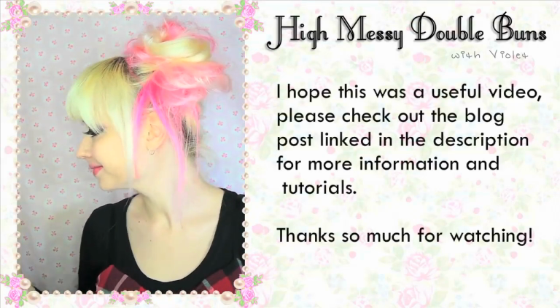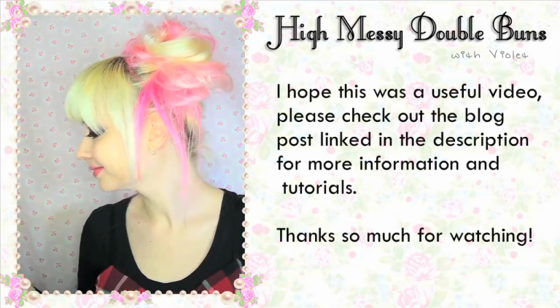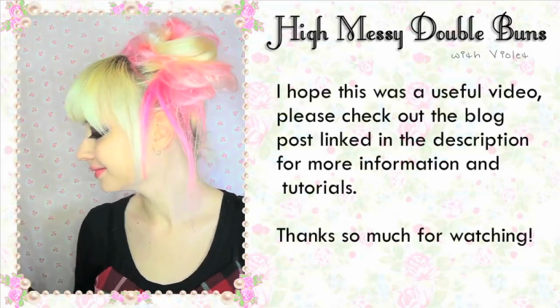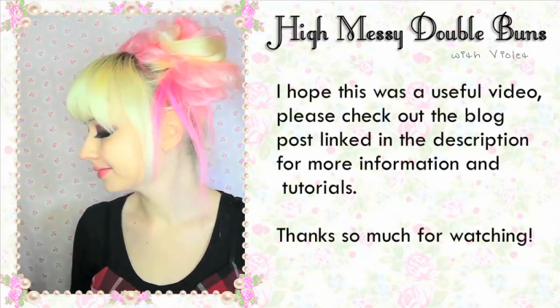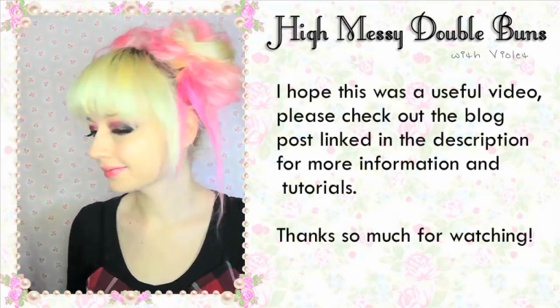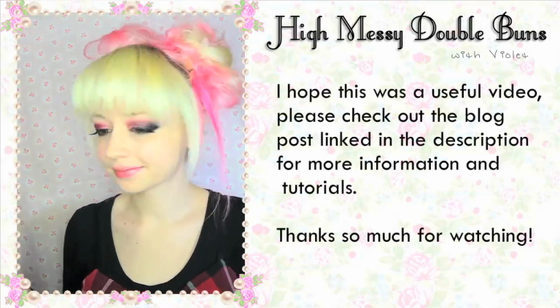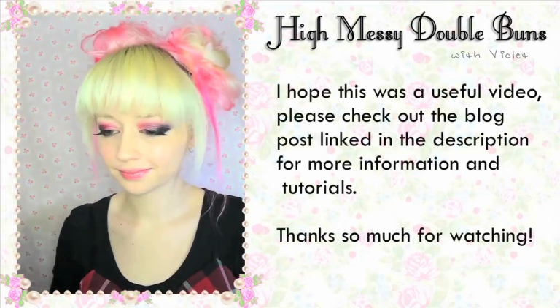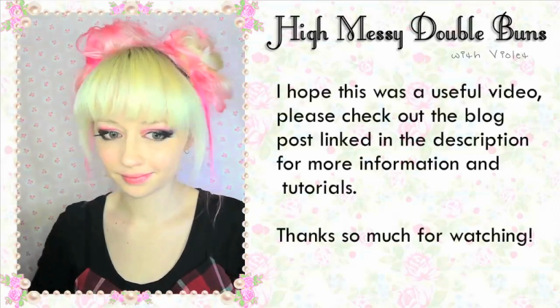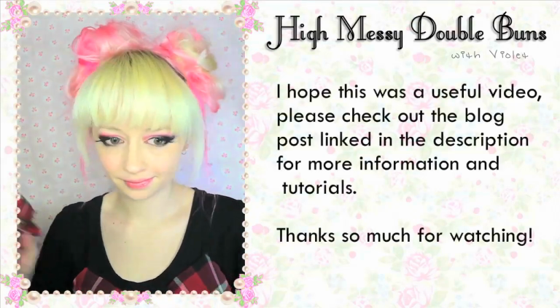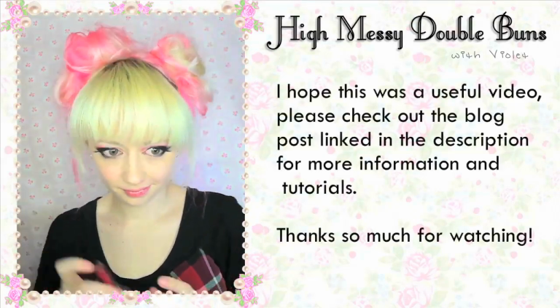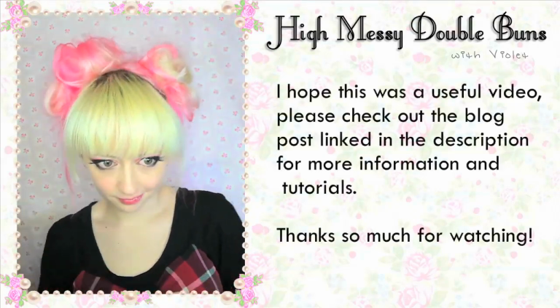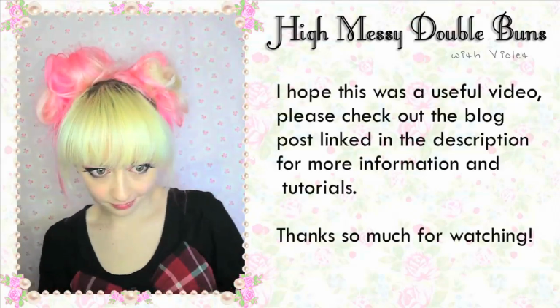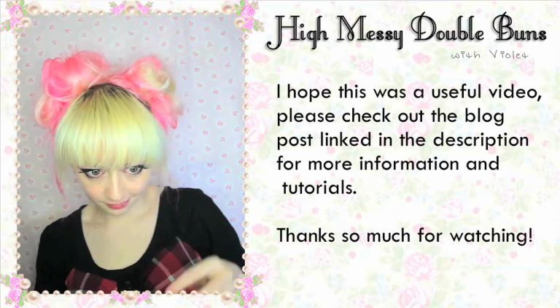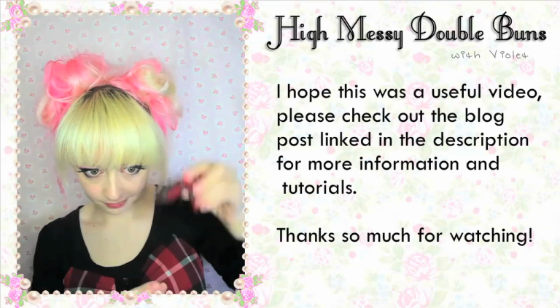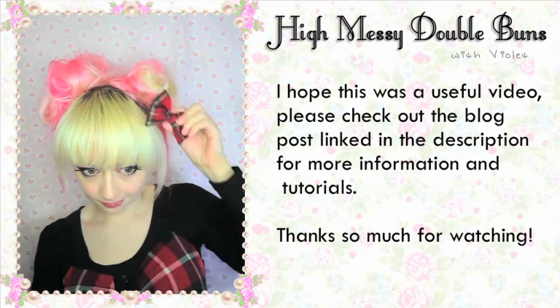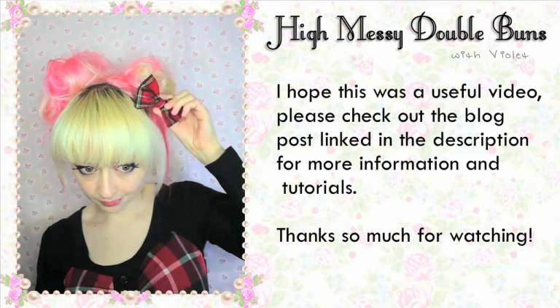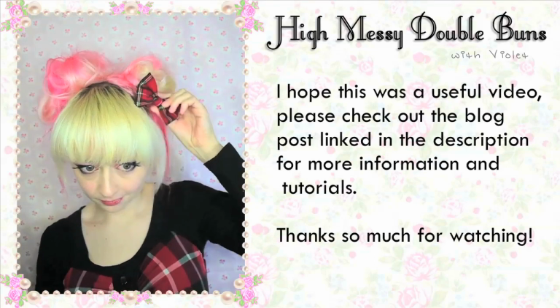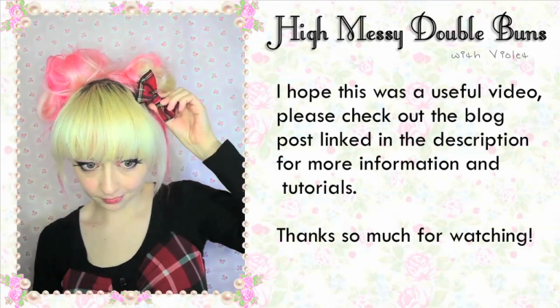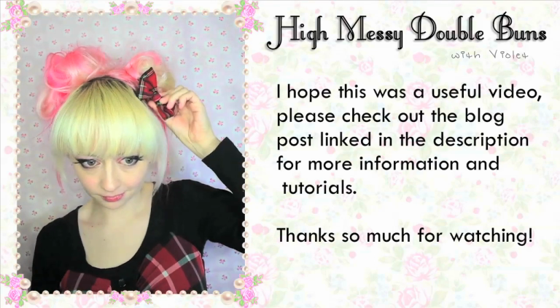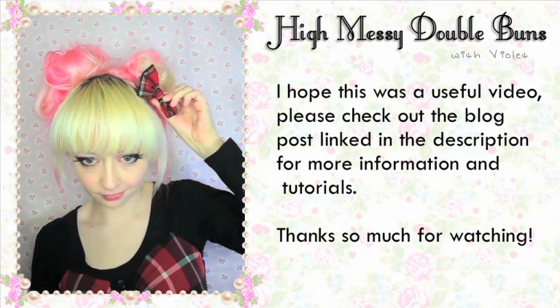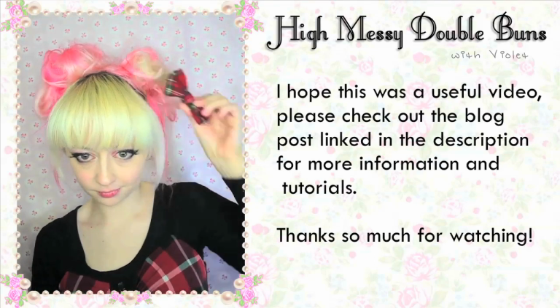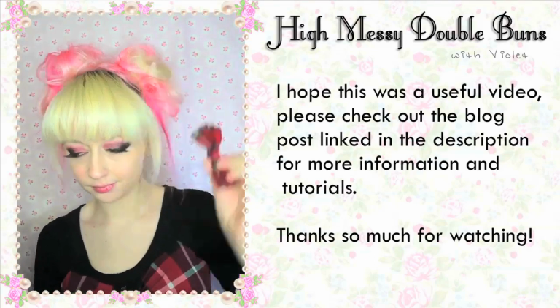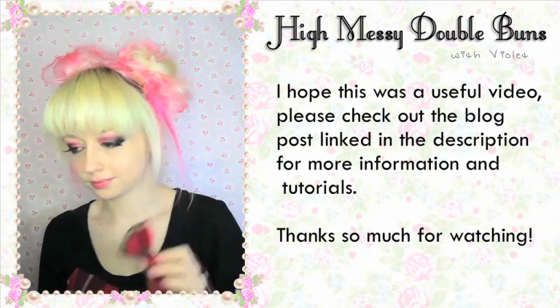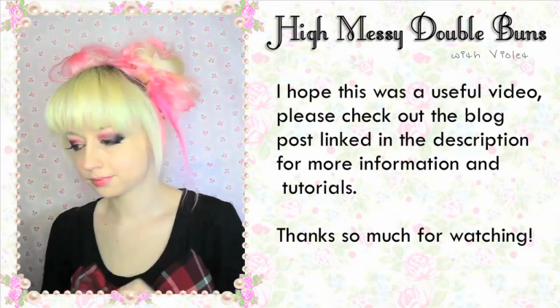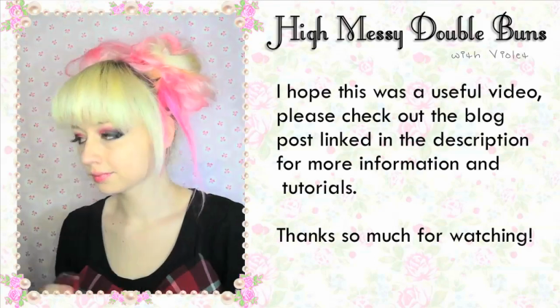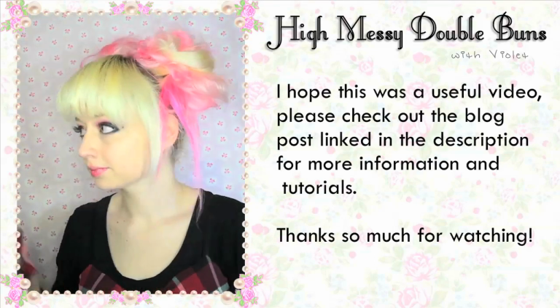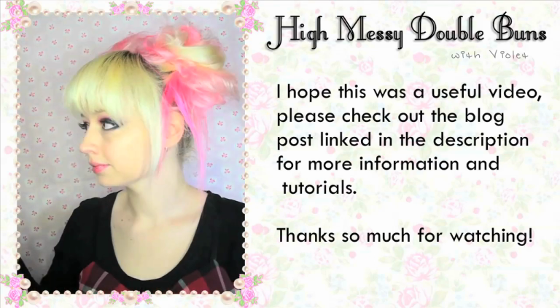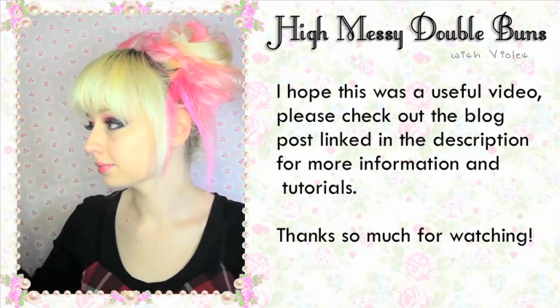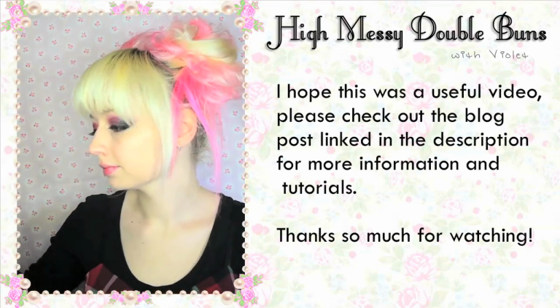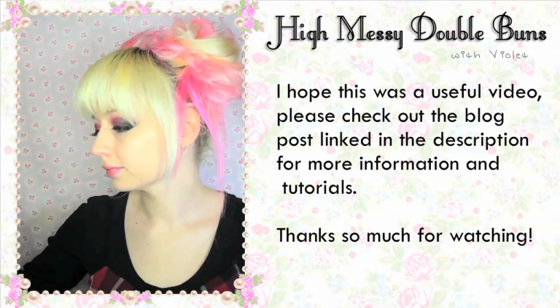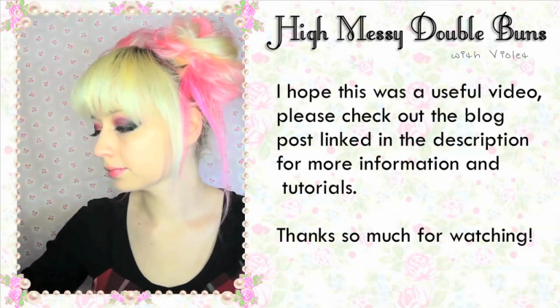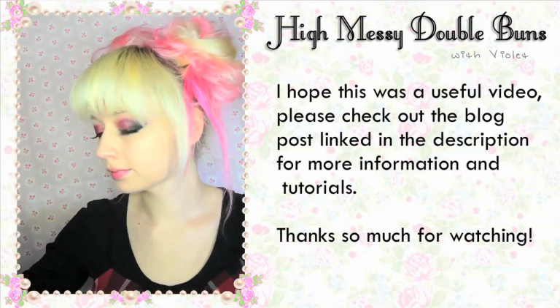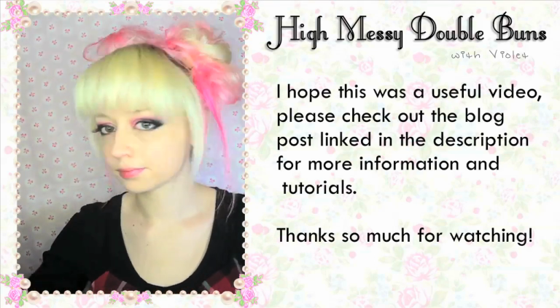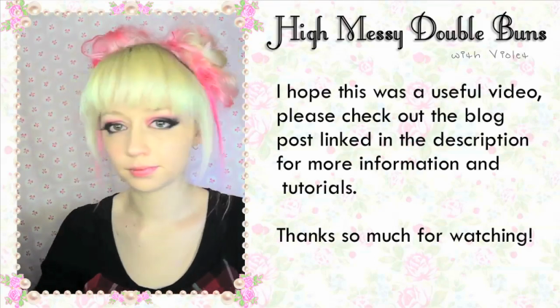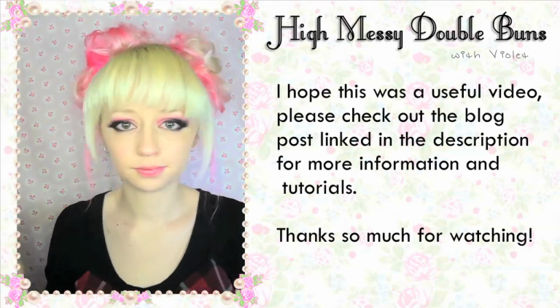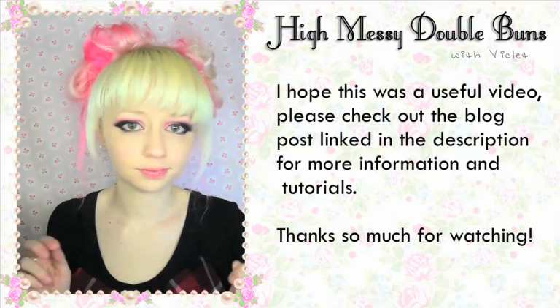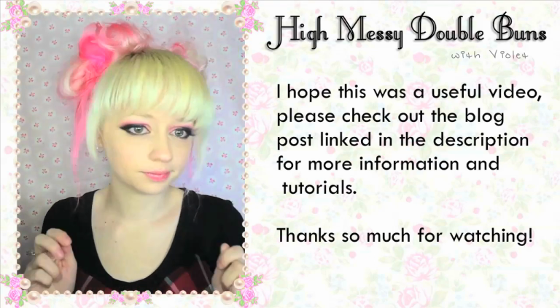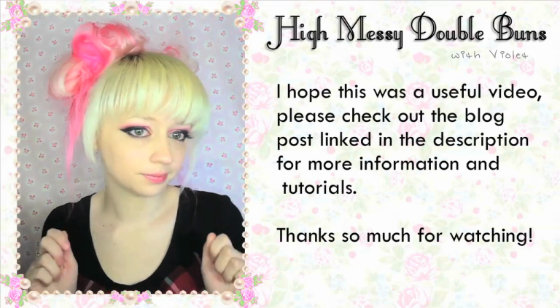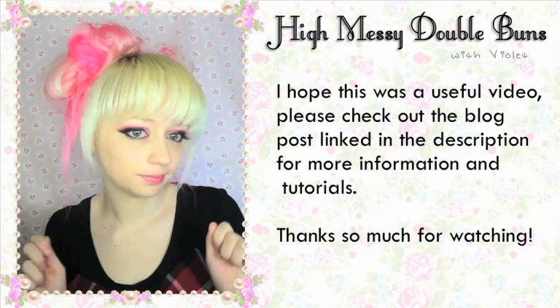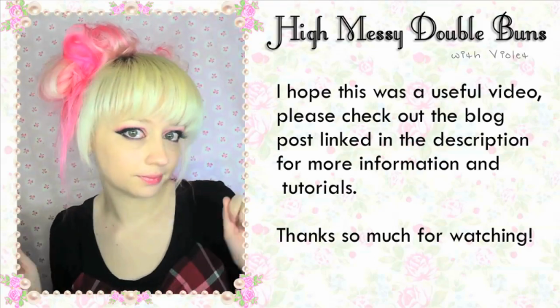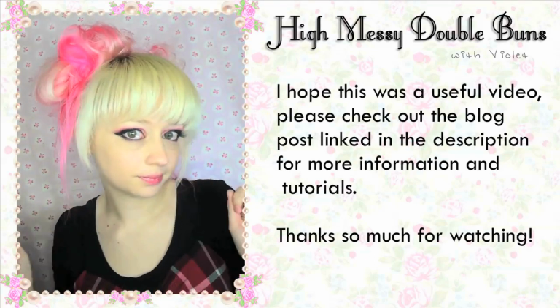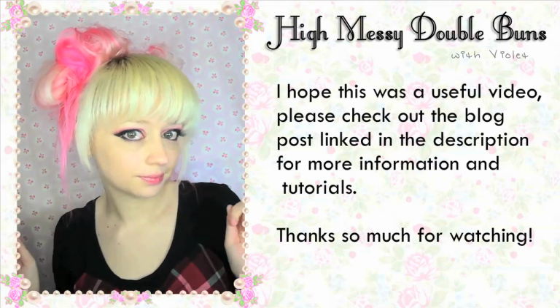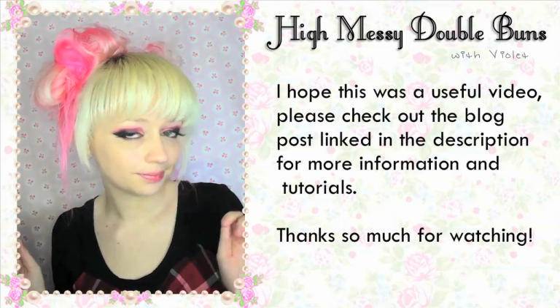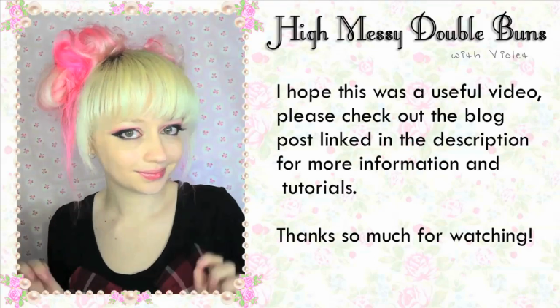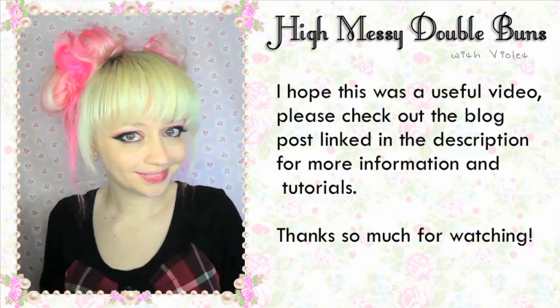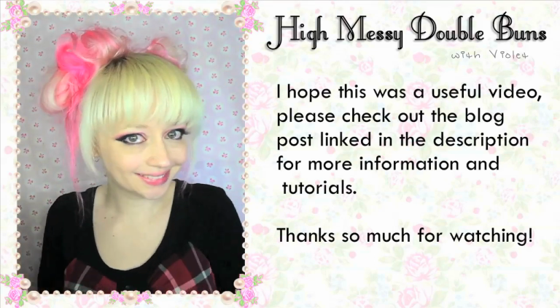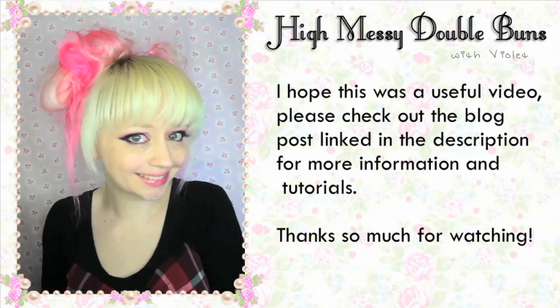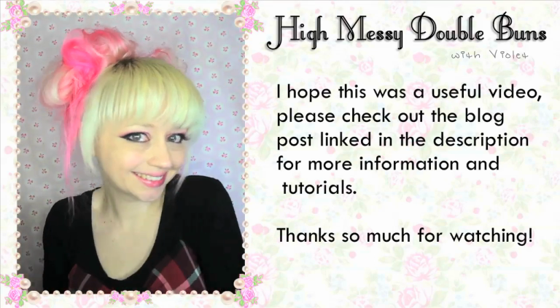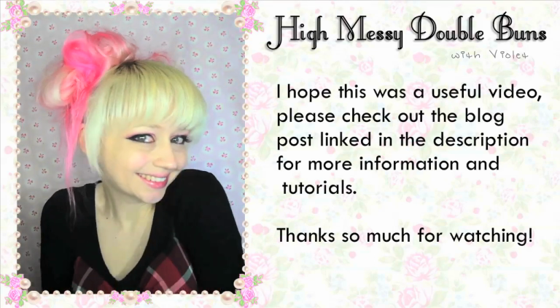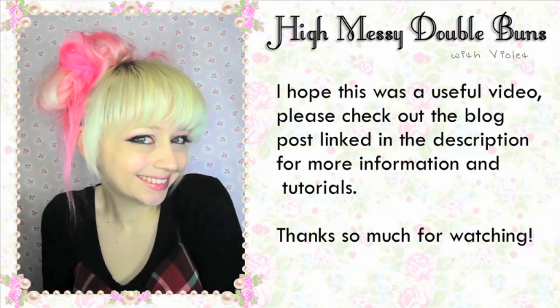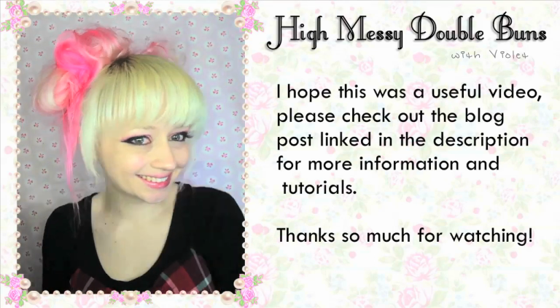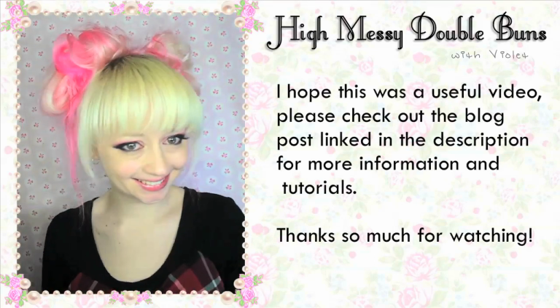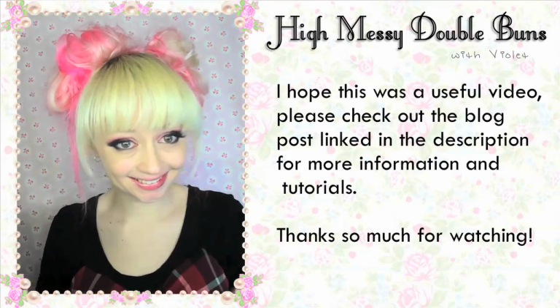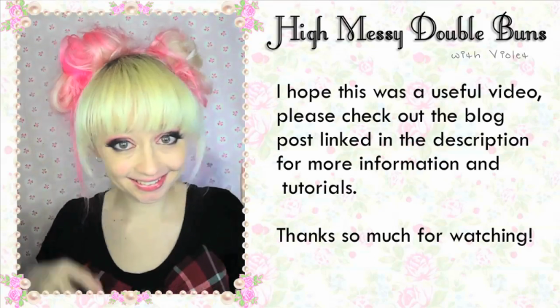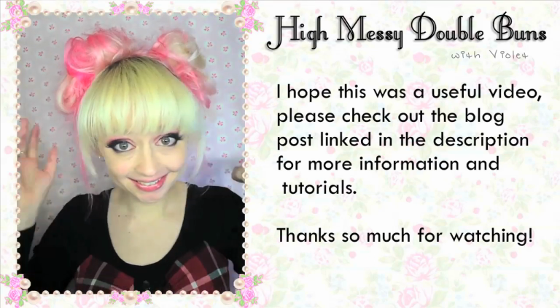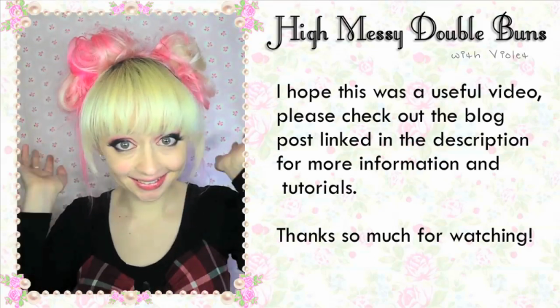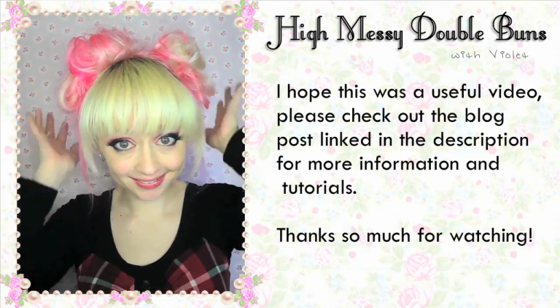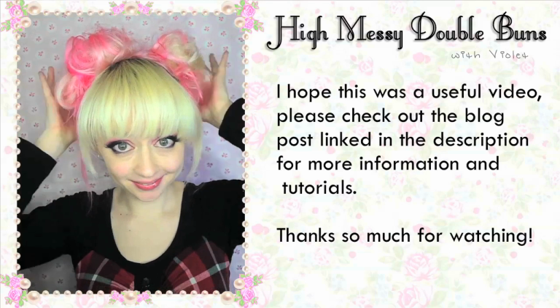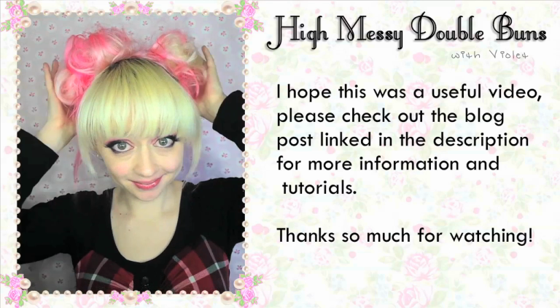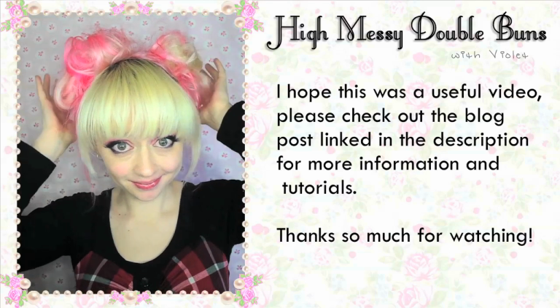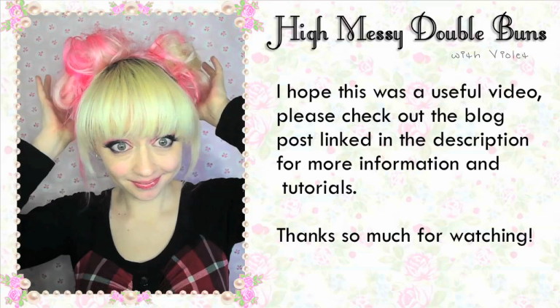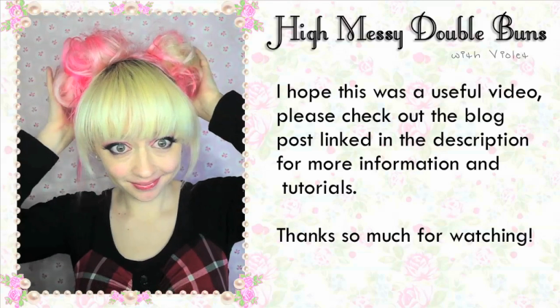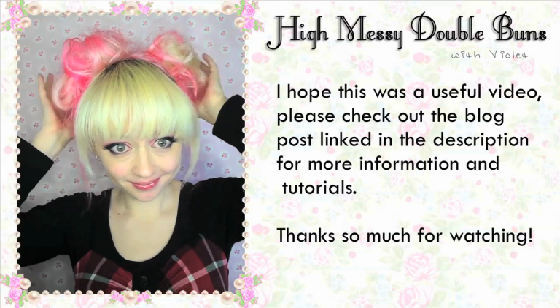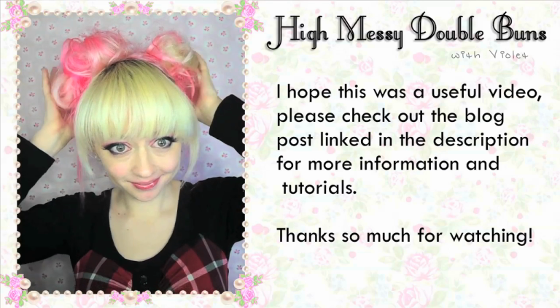Hope this was a useful video. Please check out the blog post linked in the description for more information and tutorials. Thanks so much for watching. Bye!